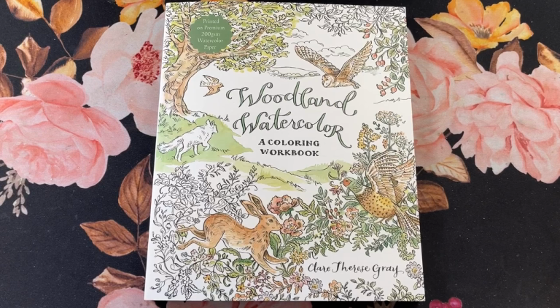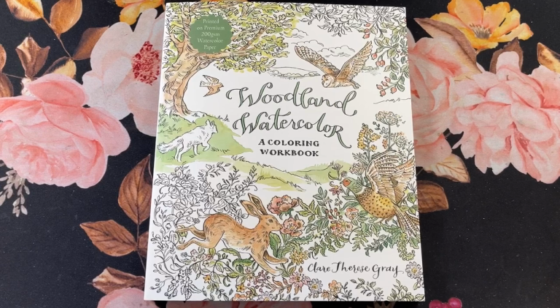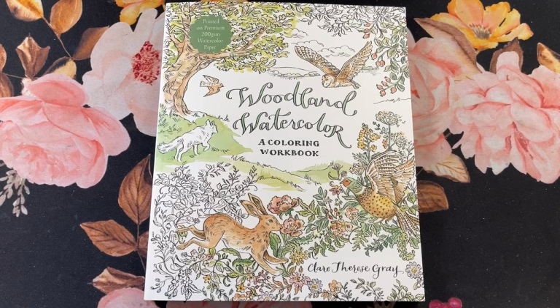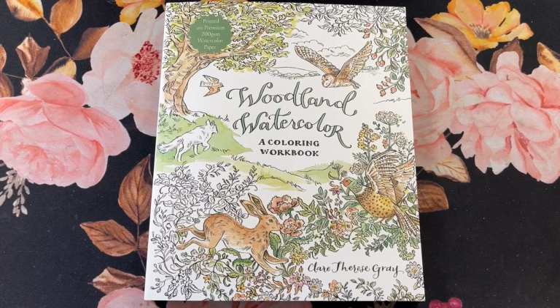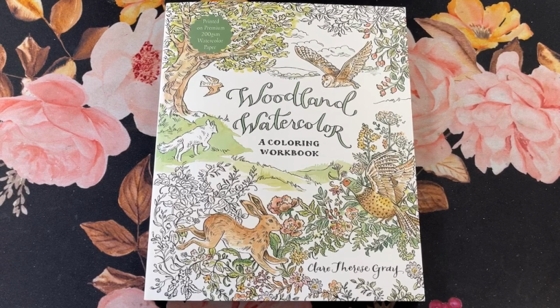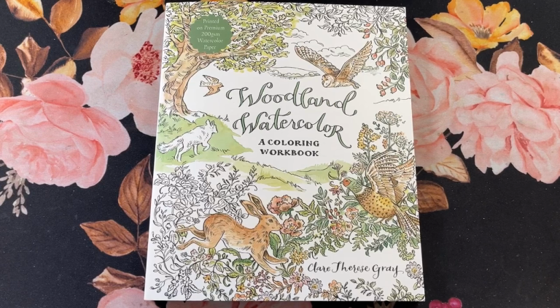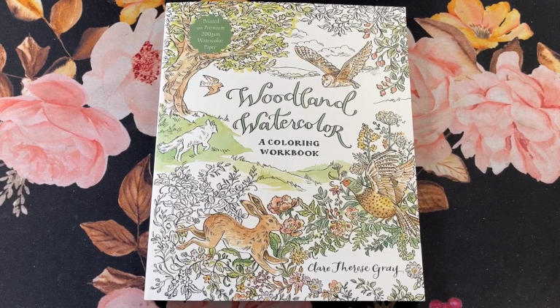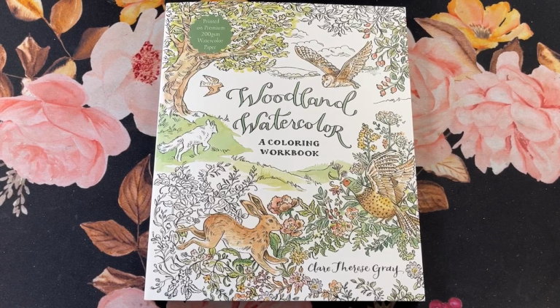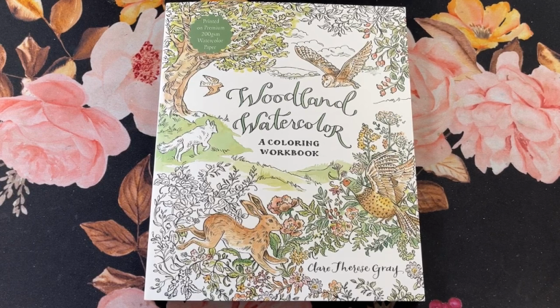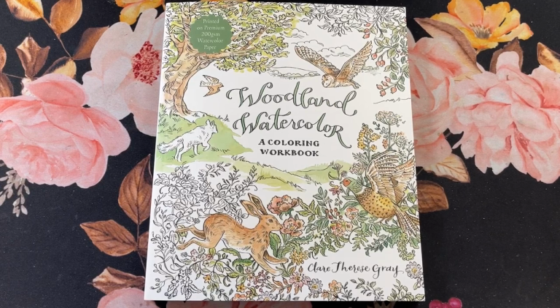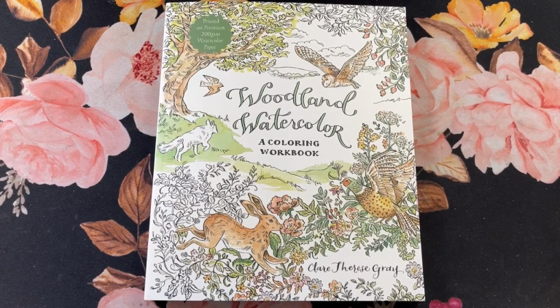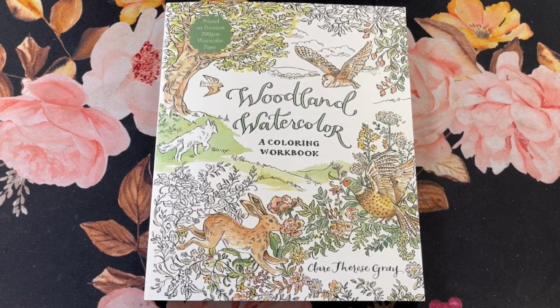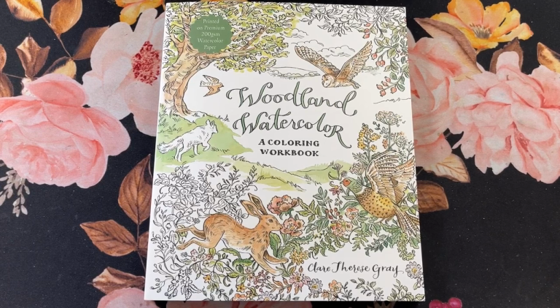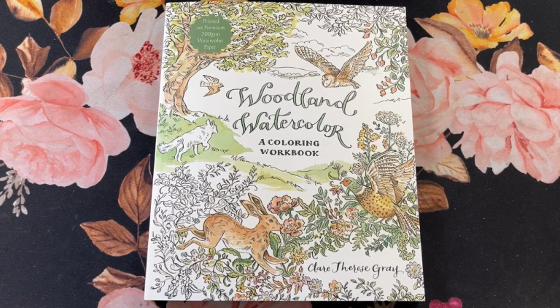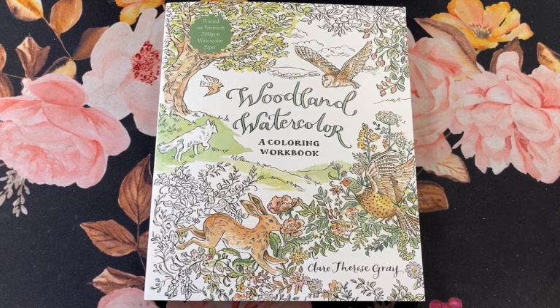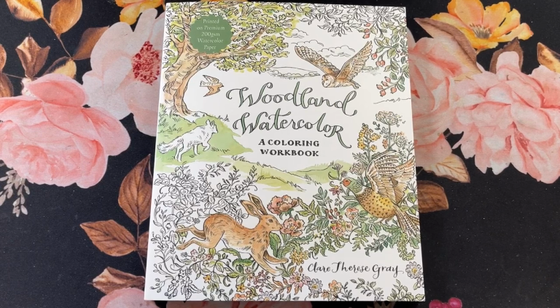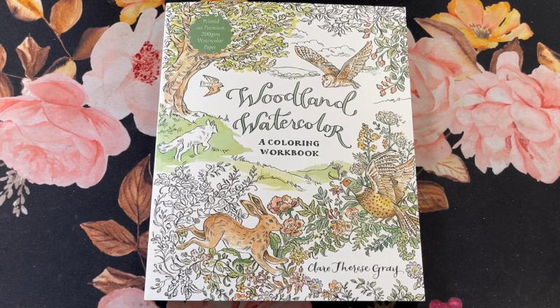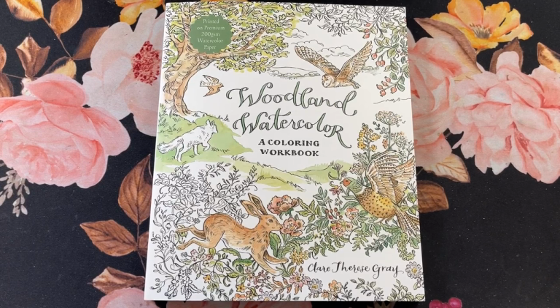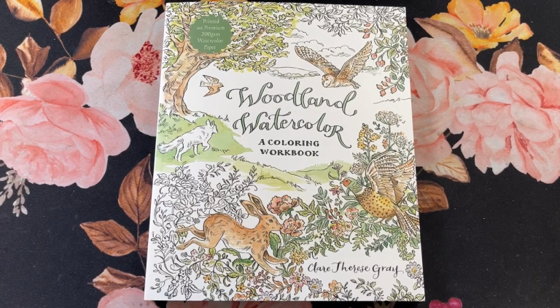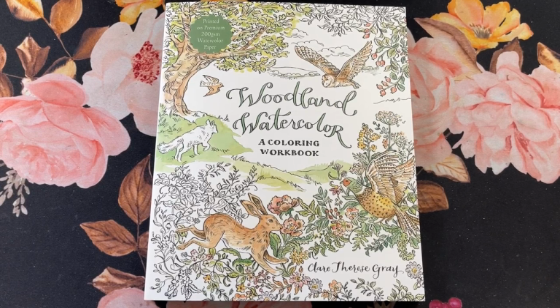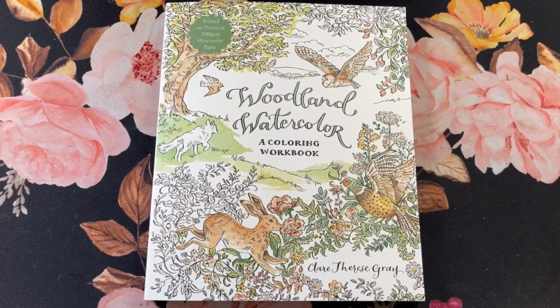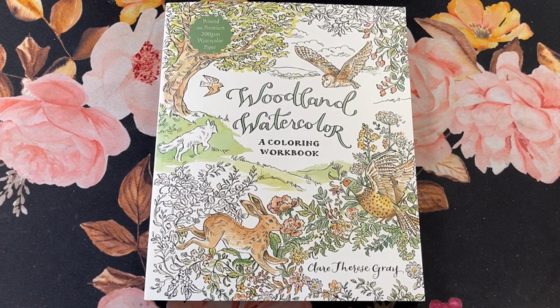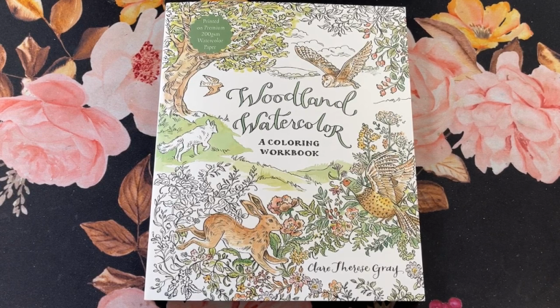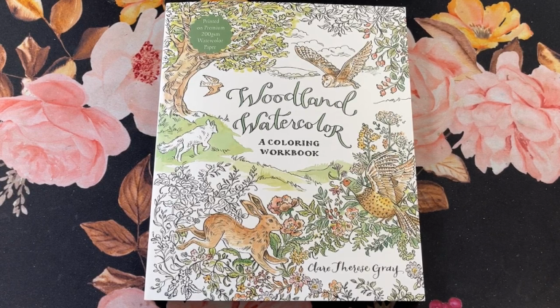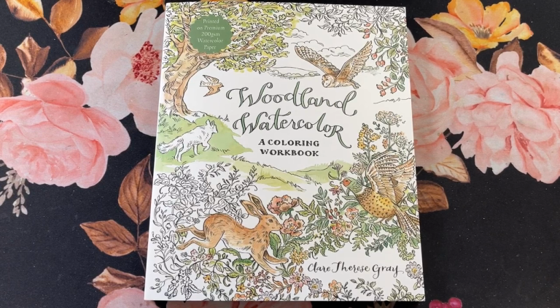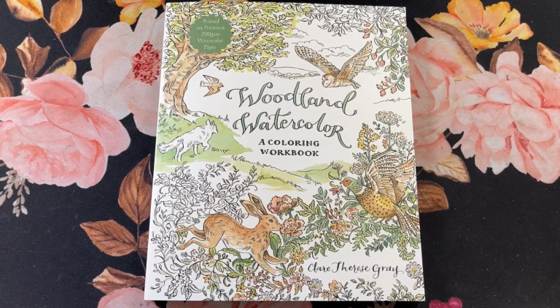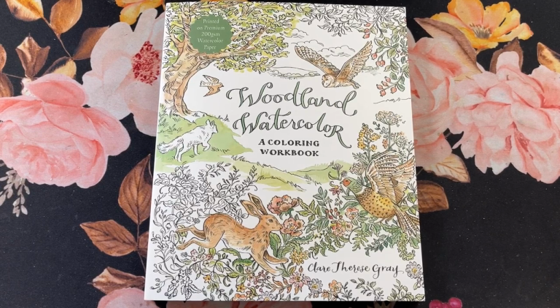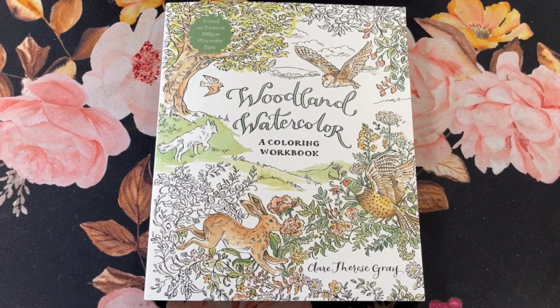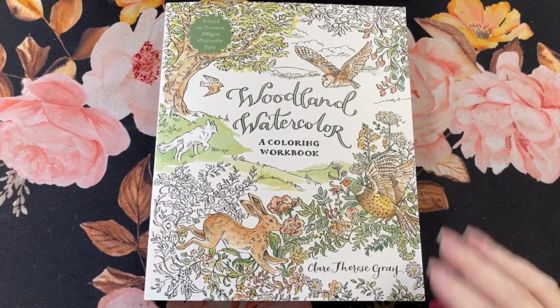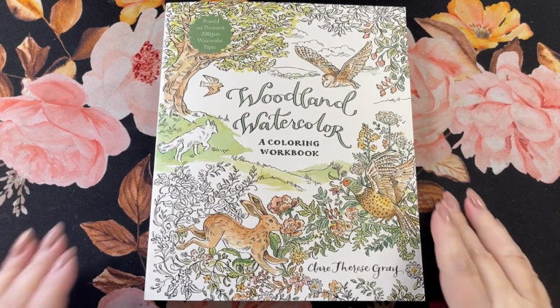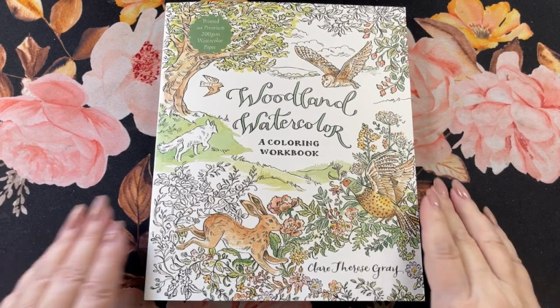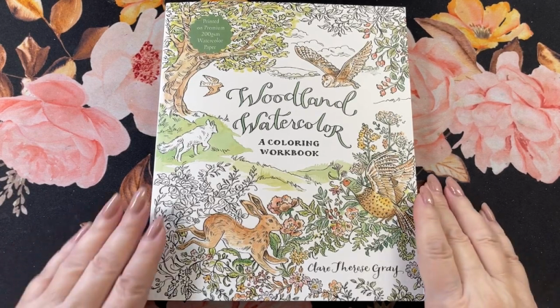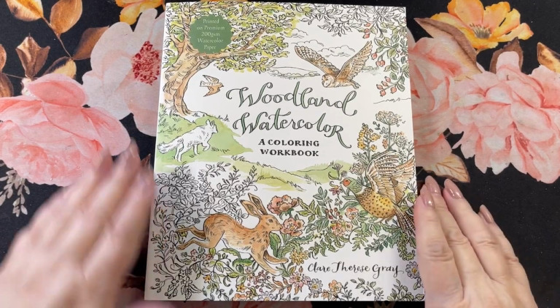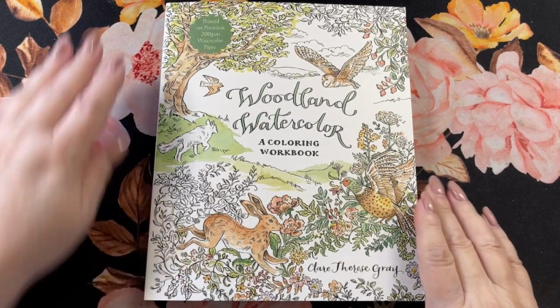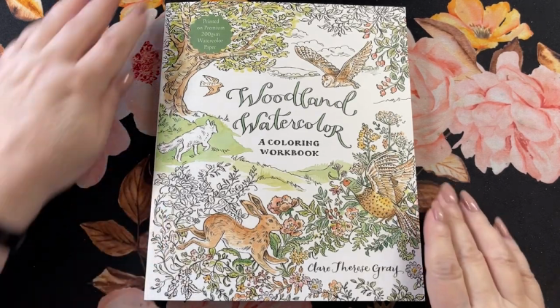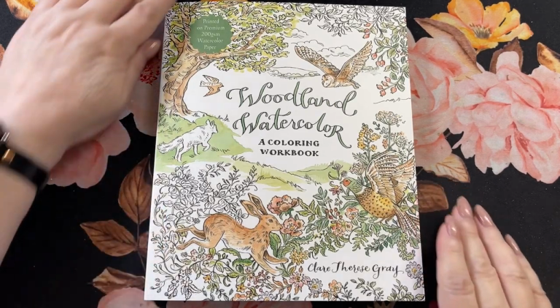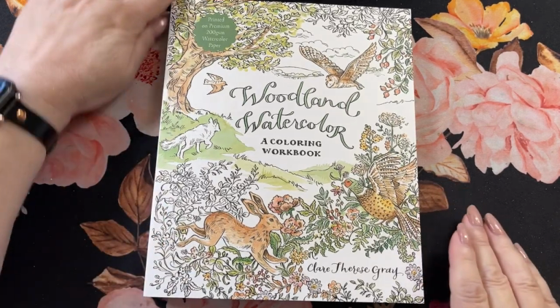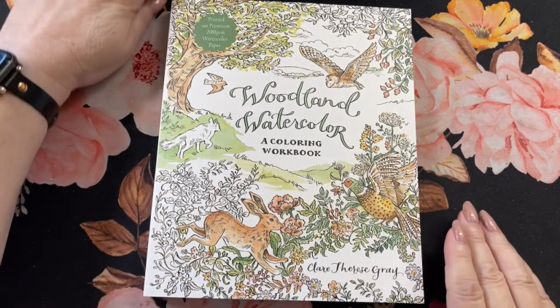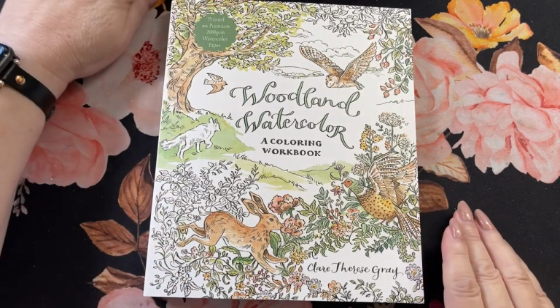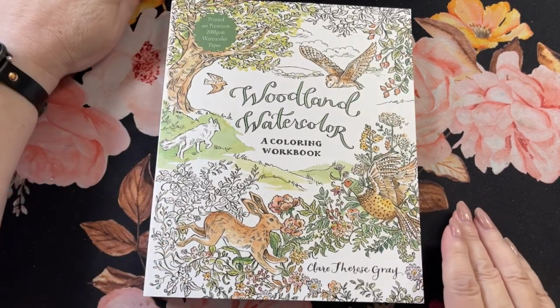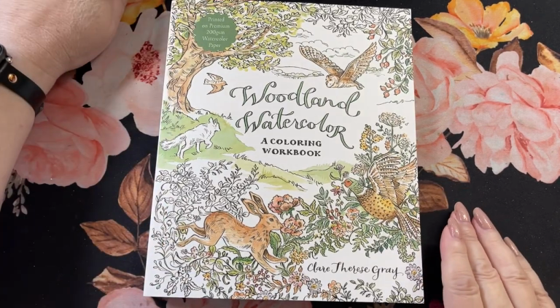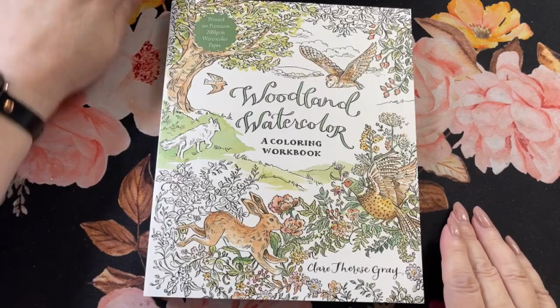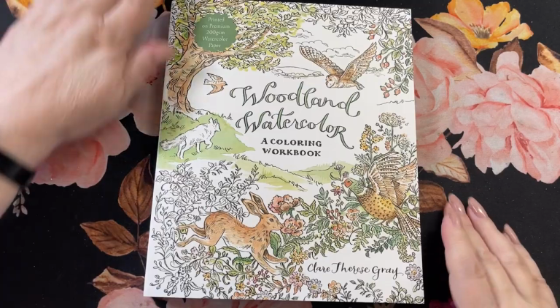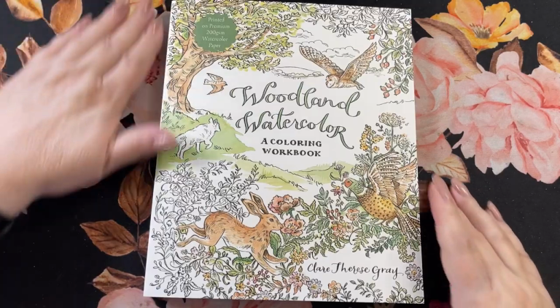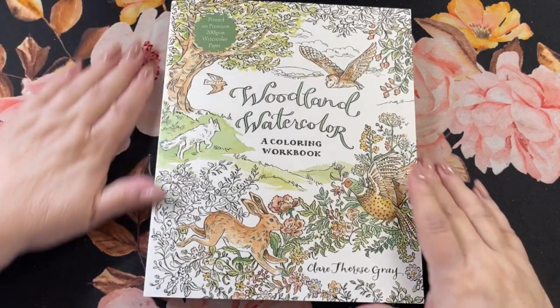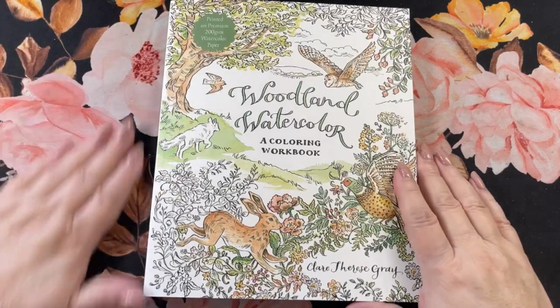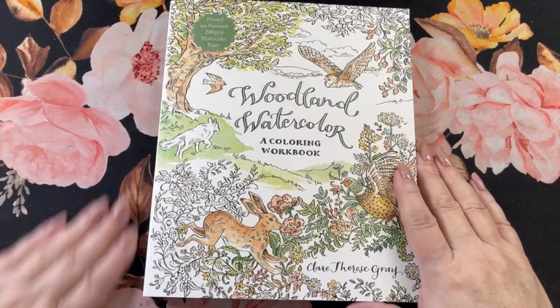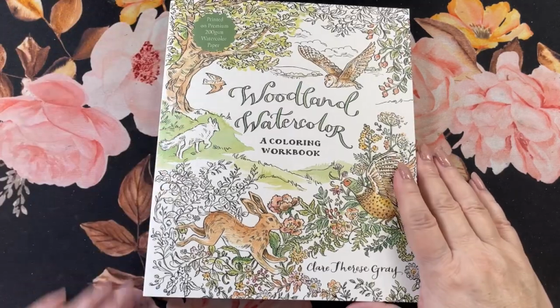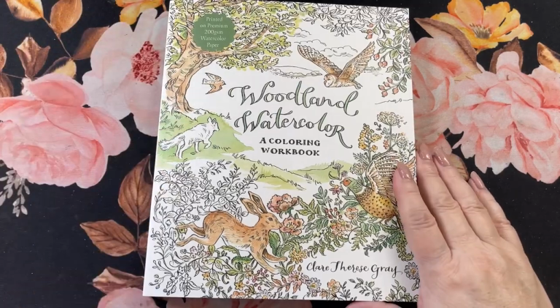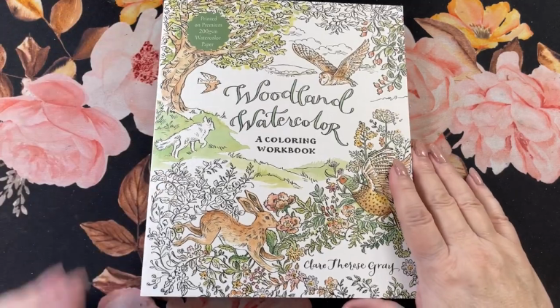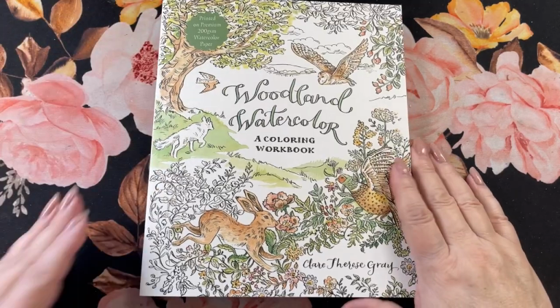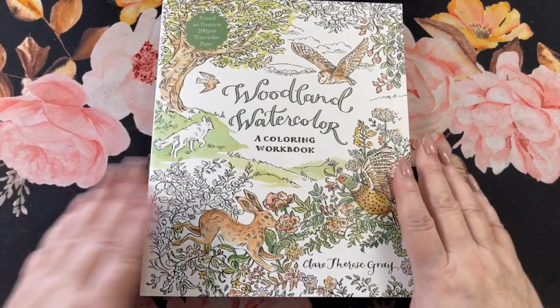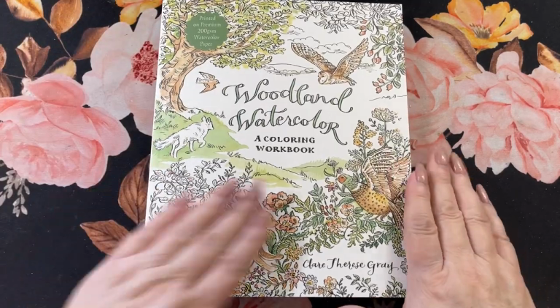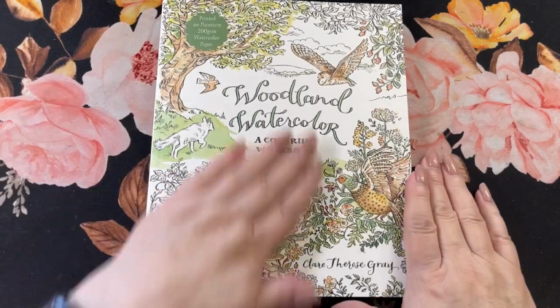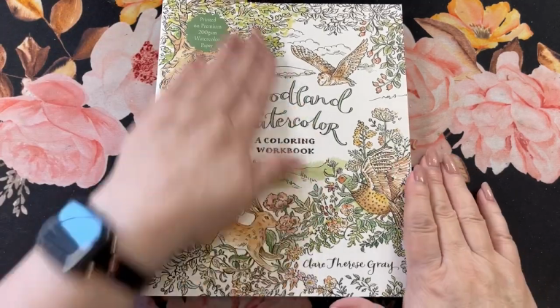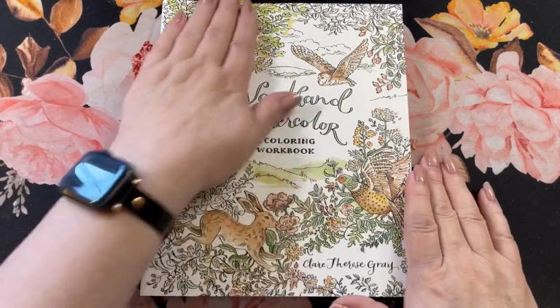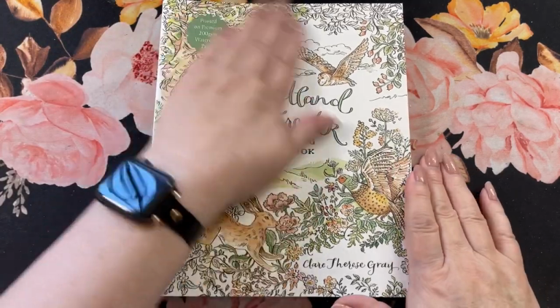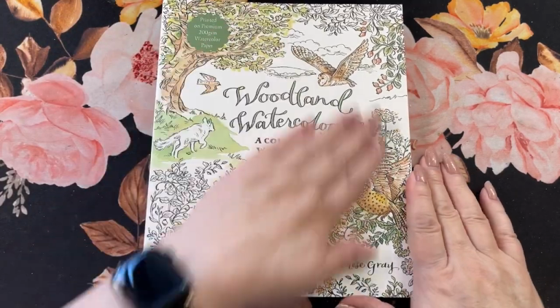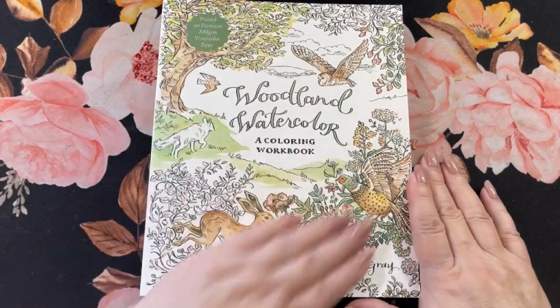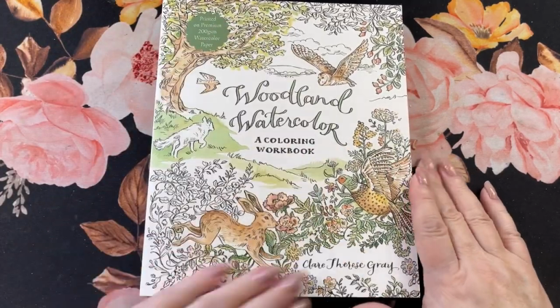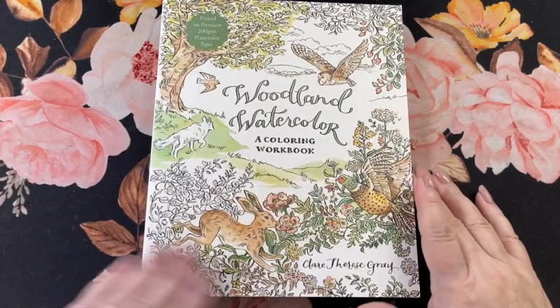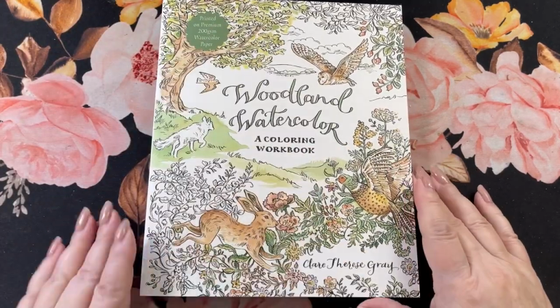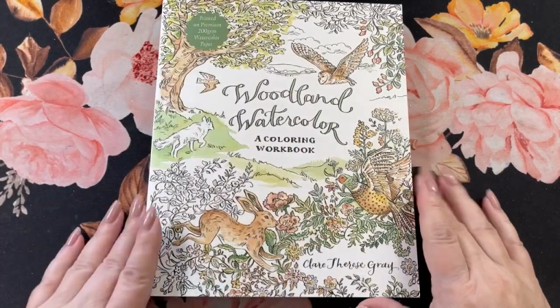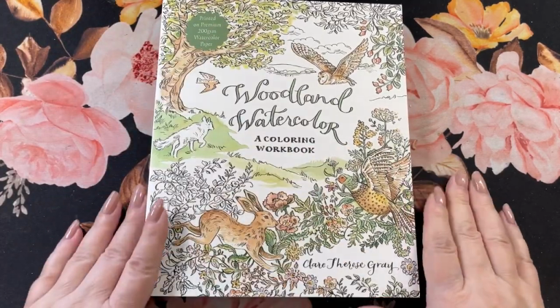Hi guys, it's me Karen. Welcome back to my channel. If you're new, welcome. Today I'm going to do a flip through of this book here.